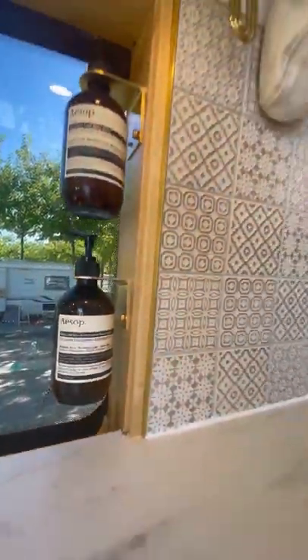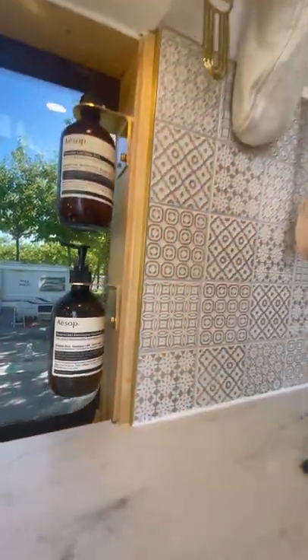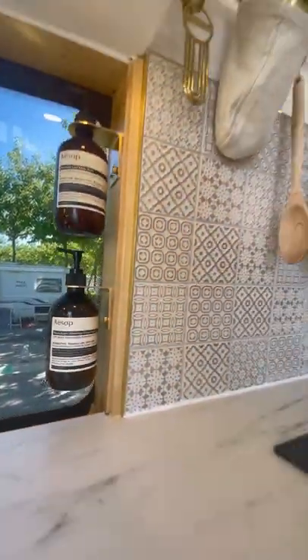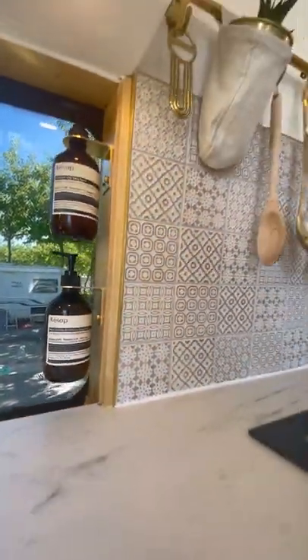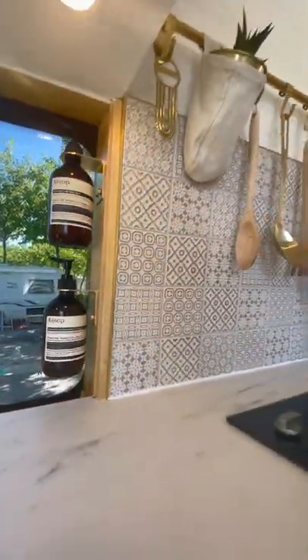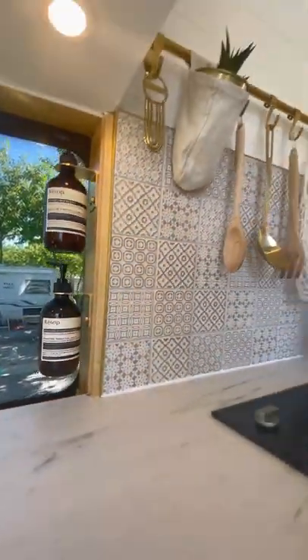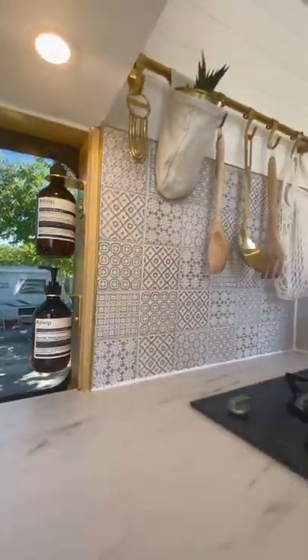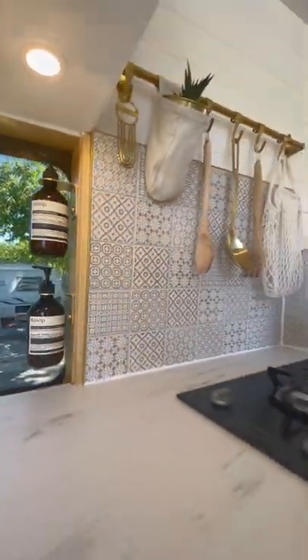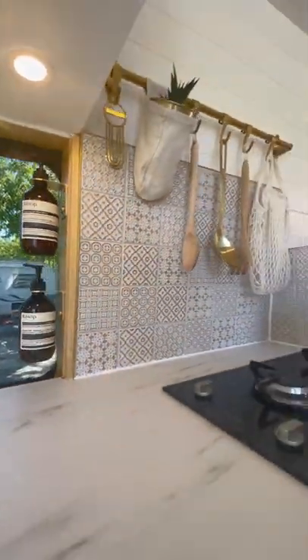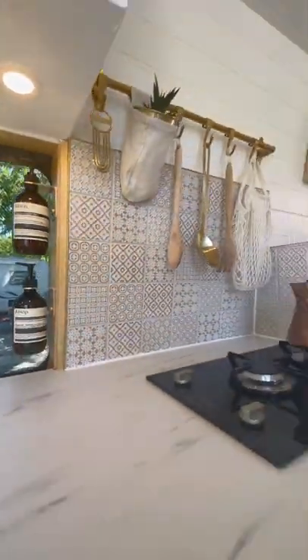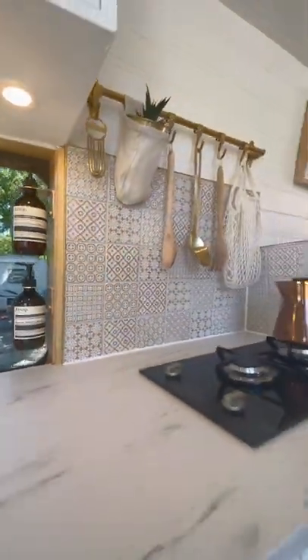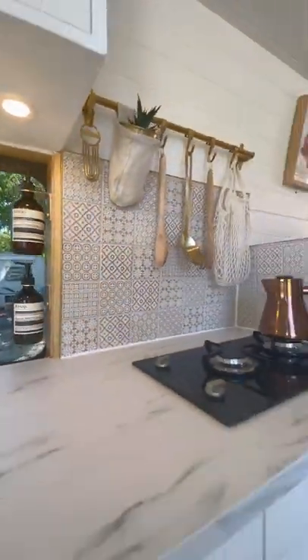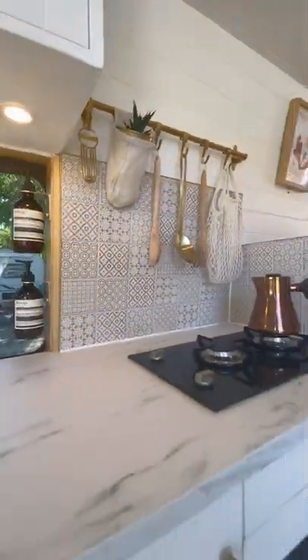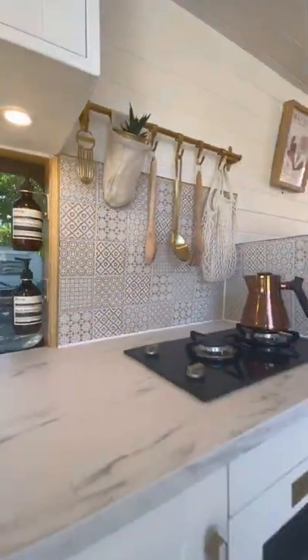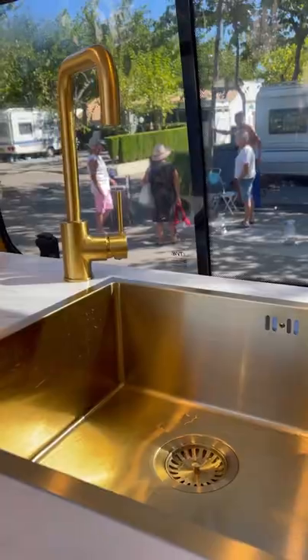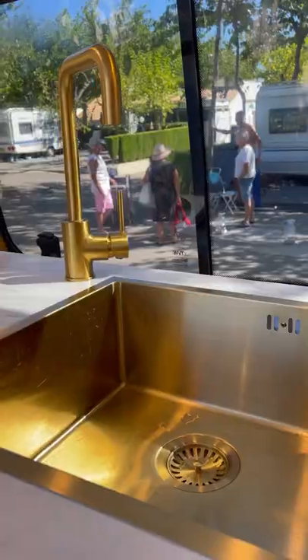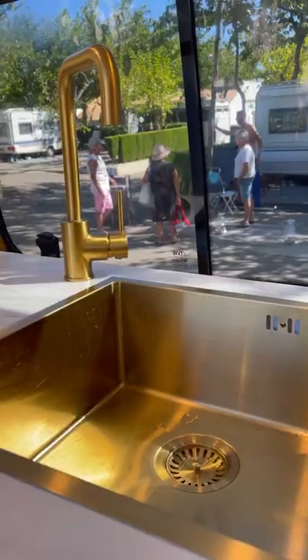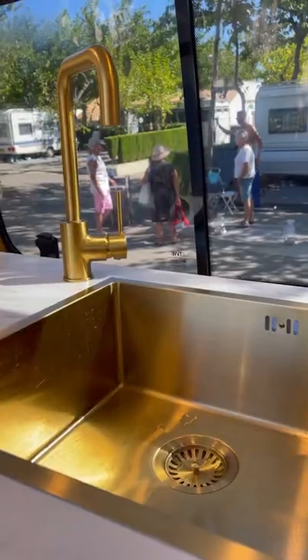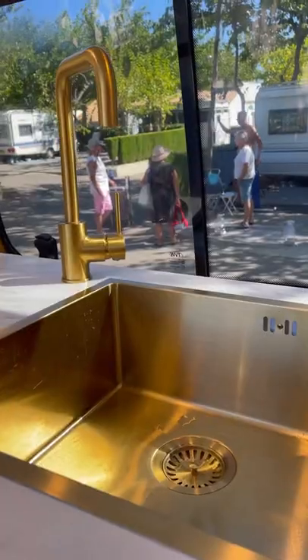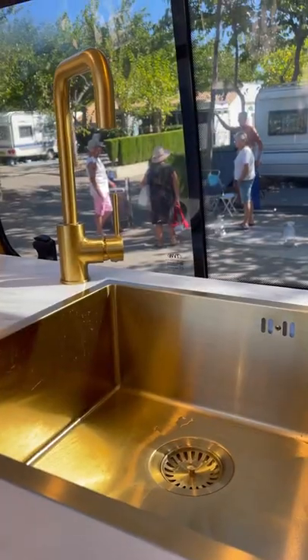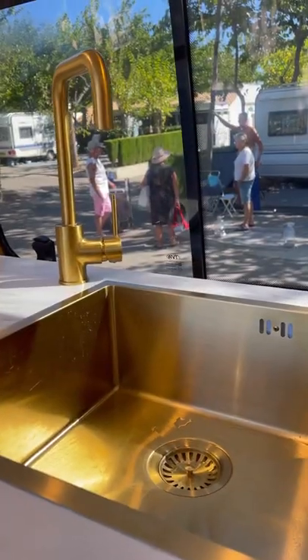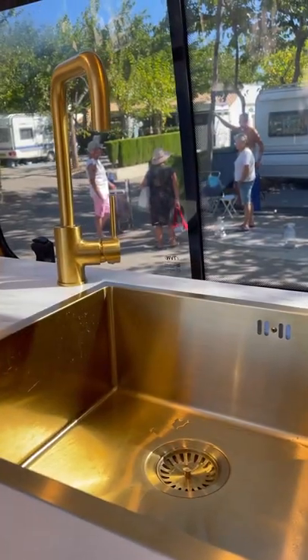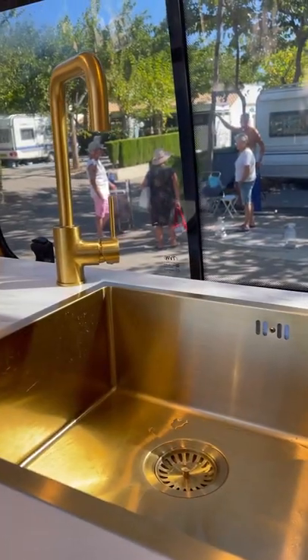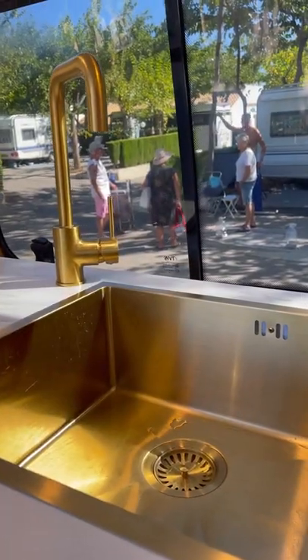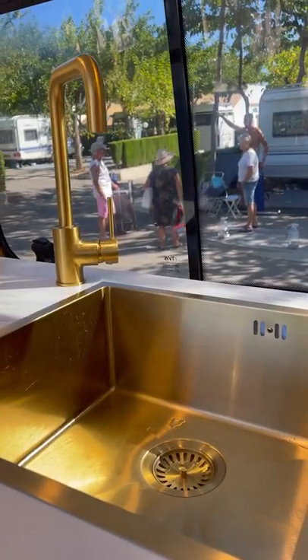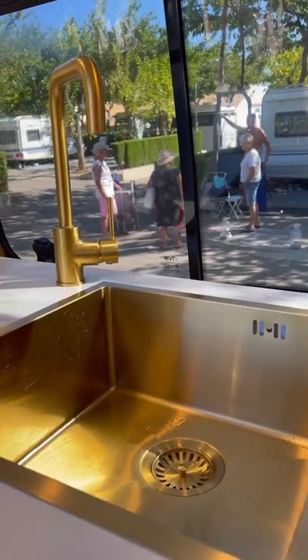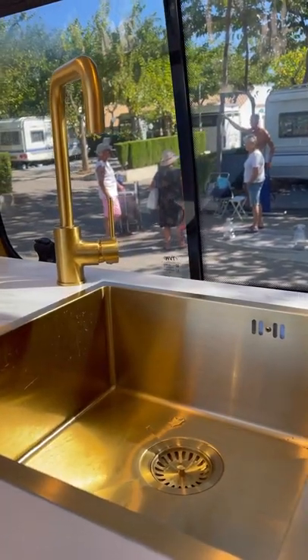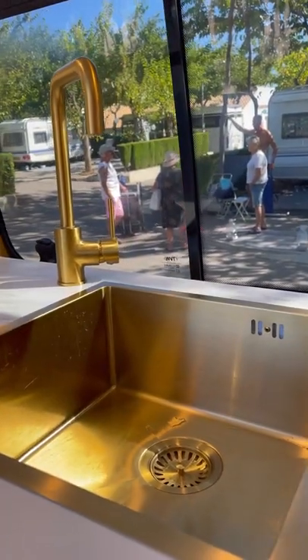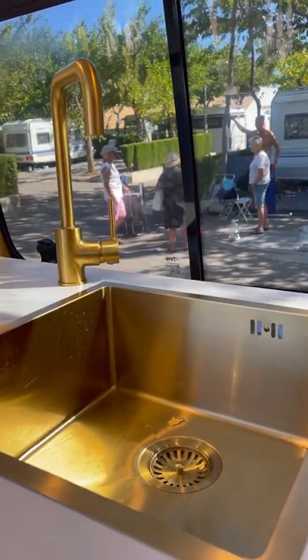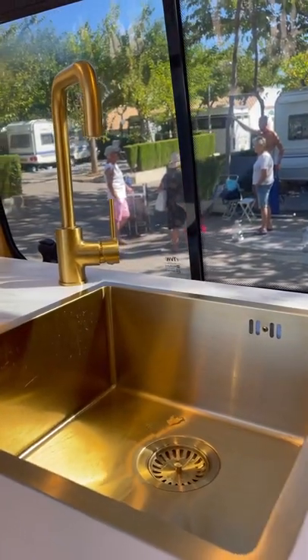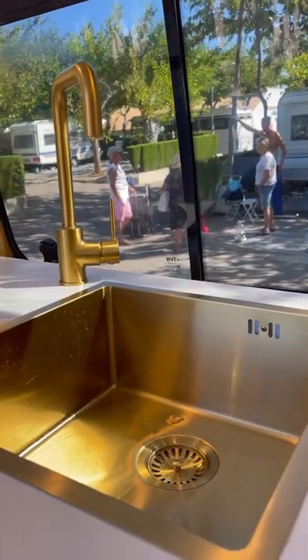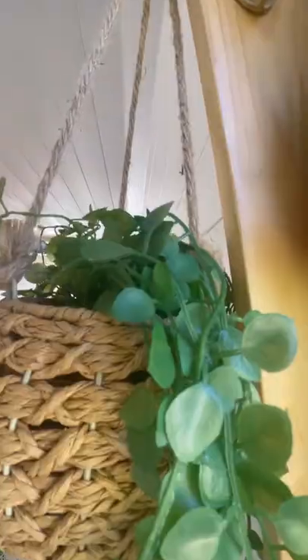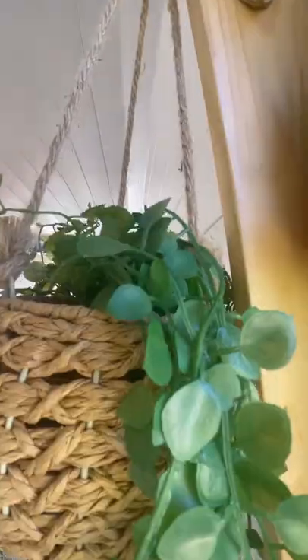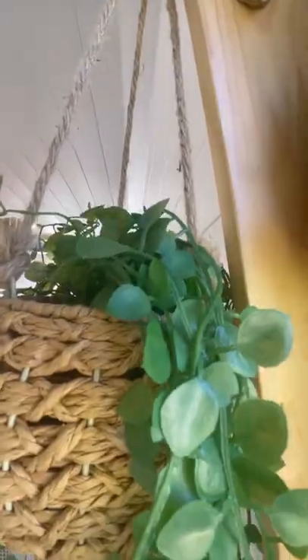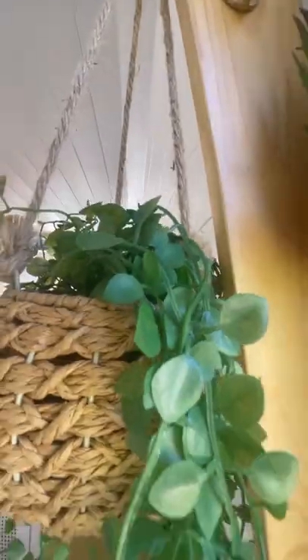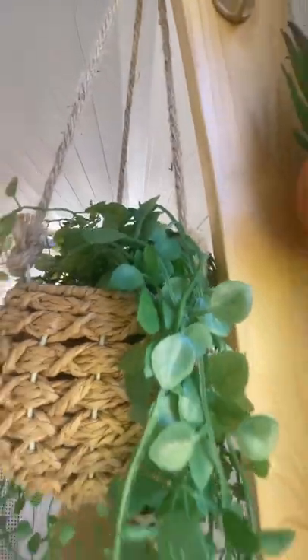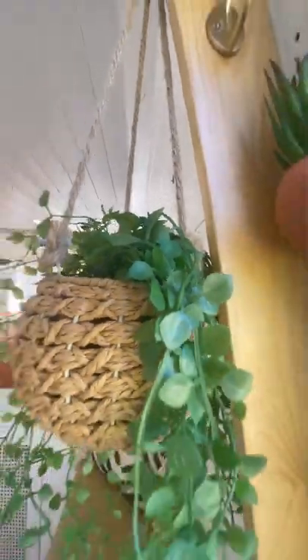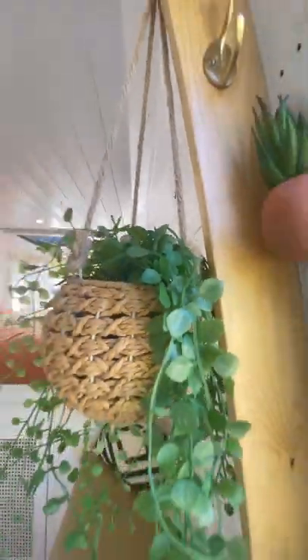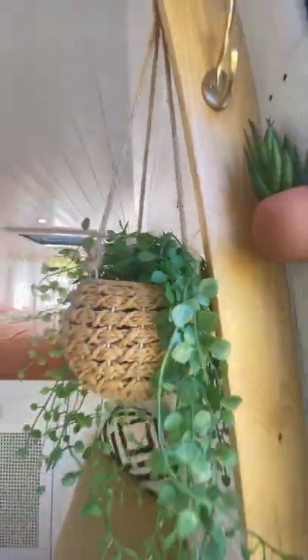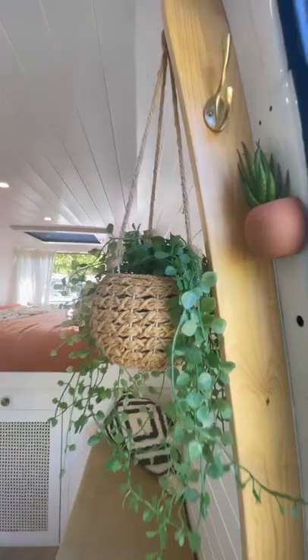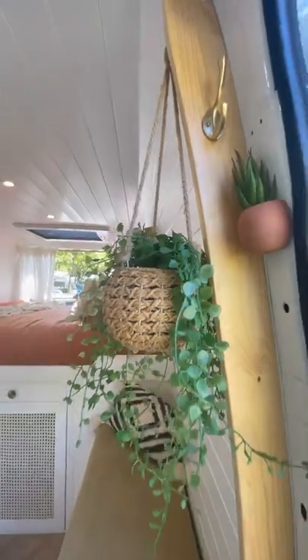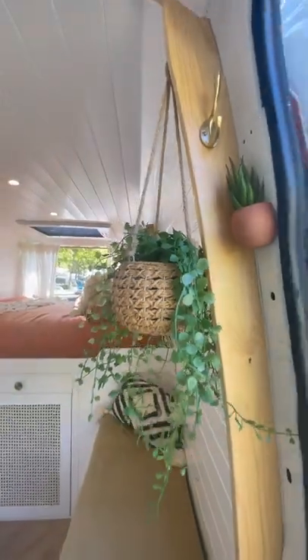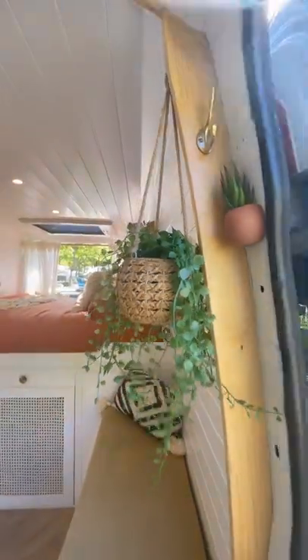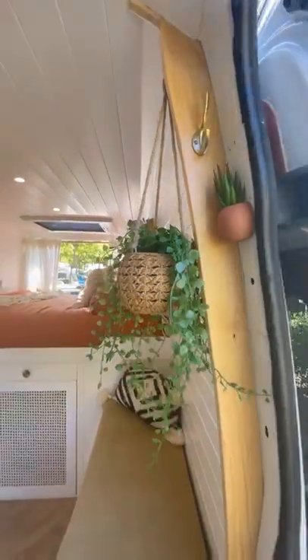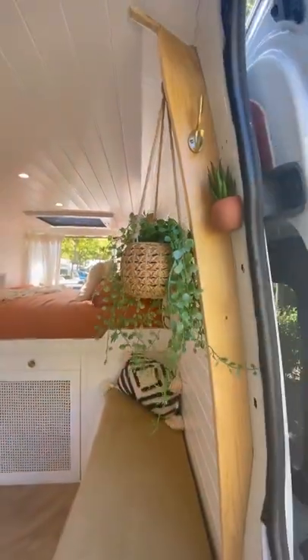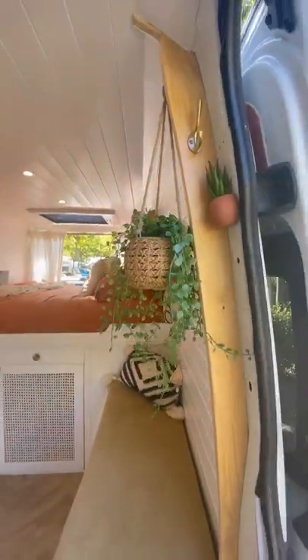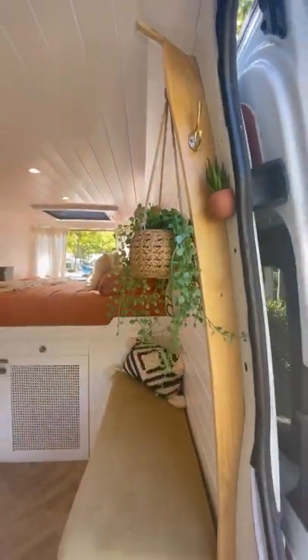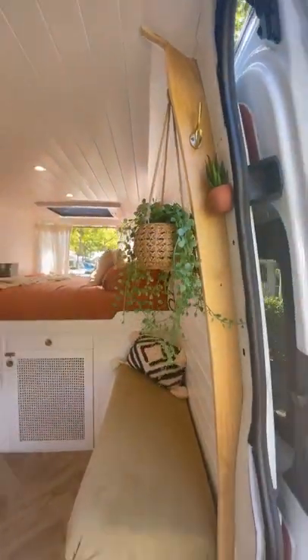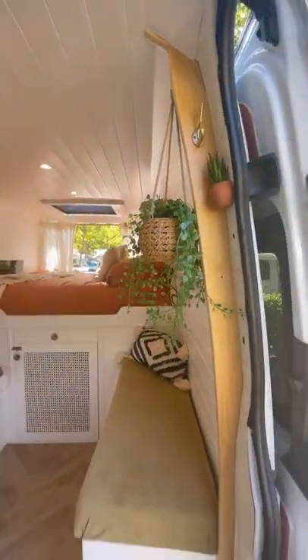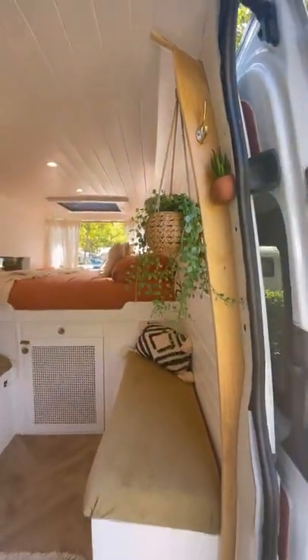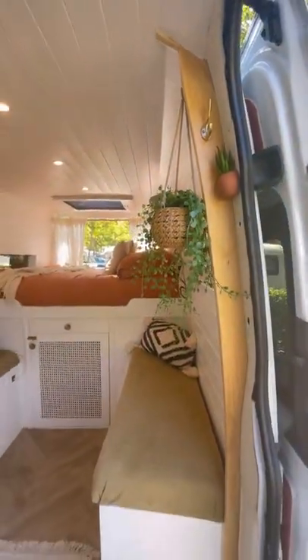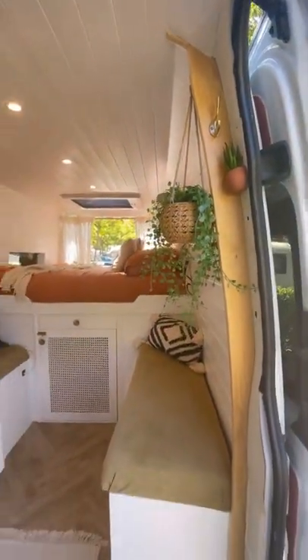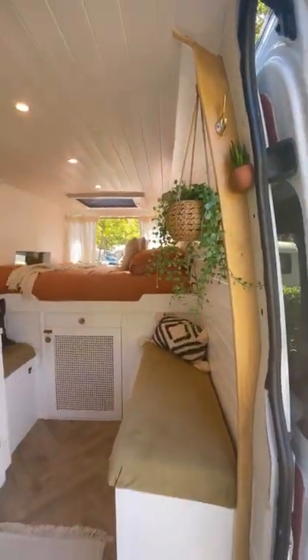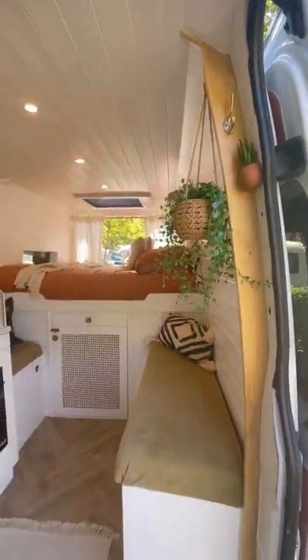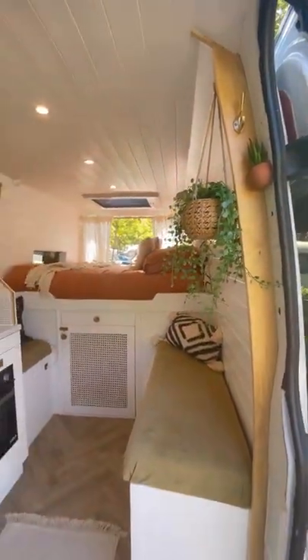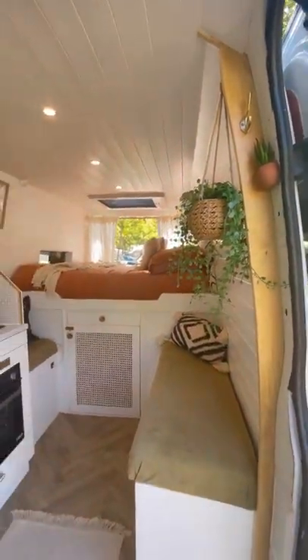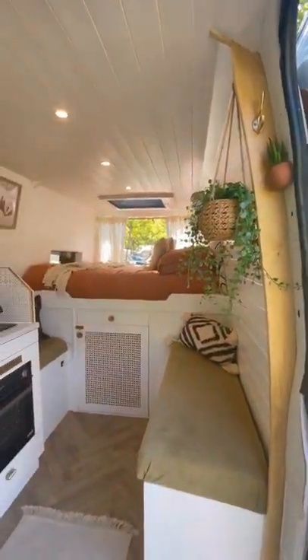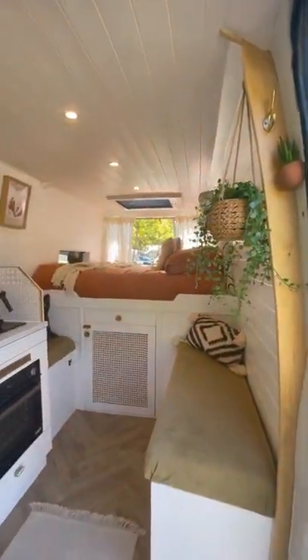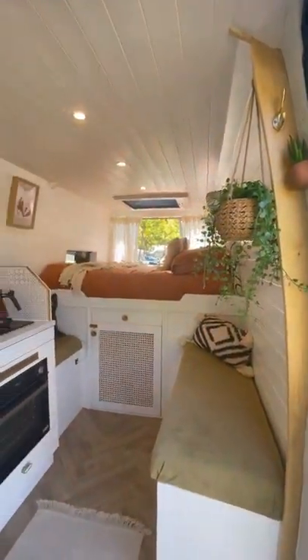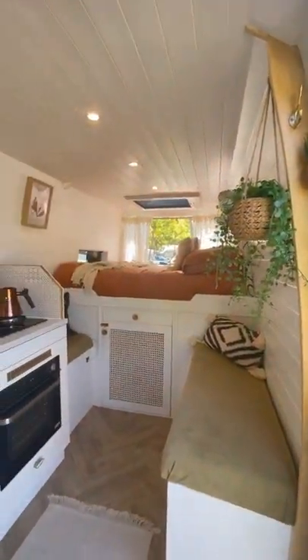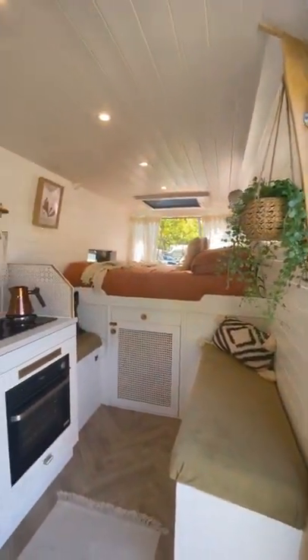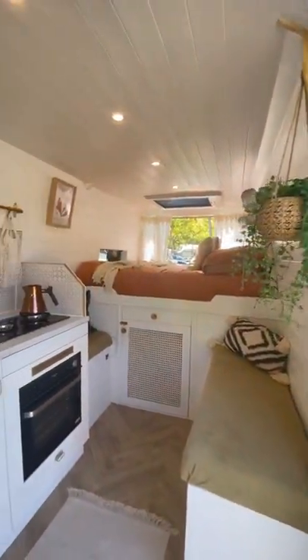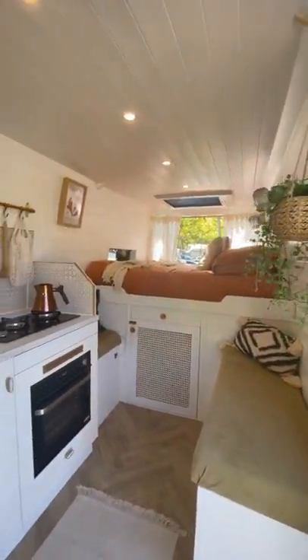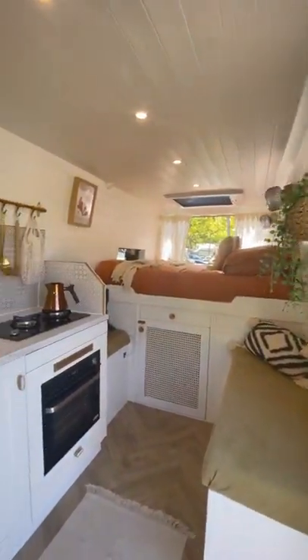Another feature in our van is our tiles with gold trim — in case you haven't noticed by now, gold features a lot. And on the right side of the van we have our long sofa which doubles up the storage space.